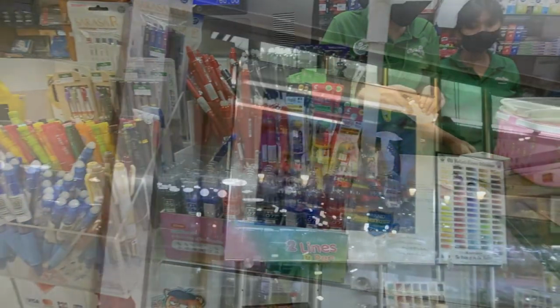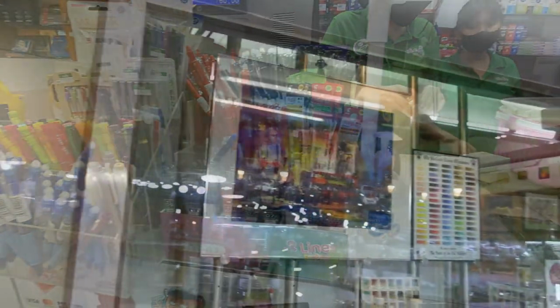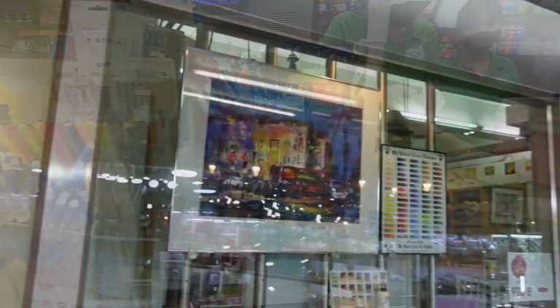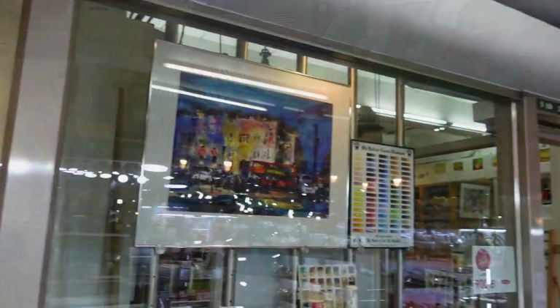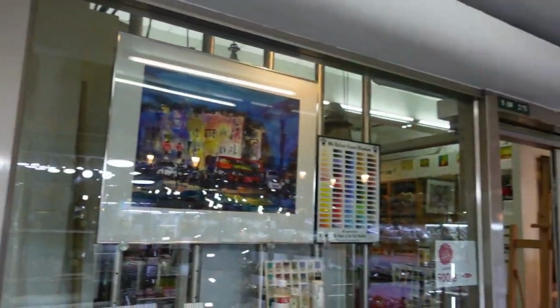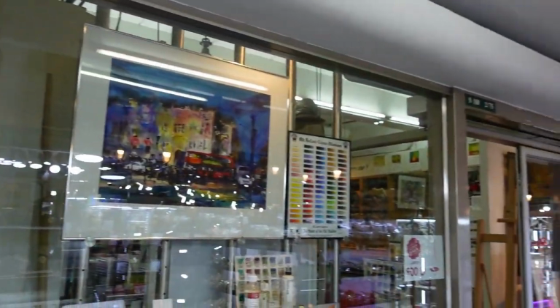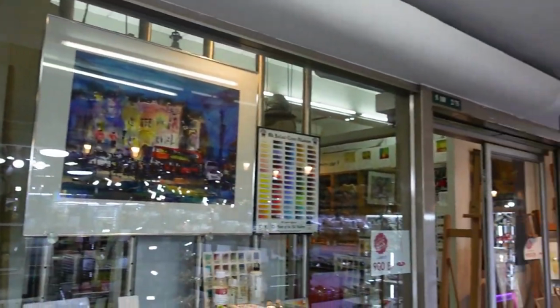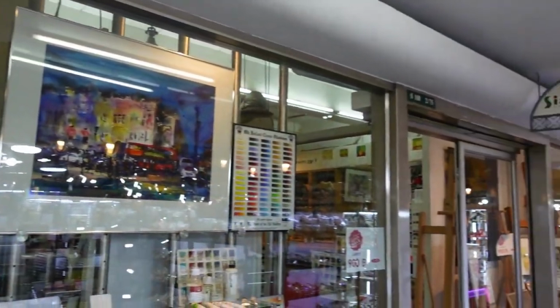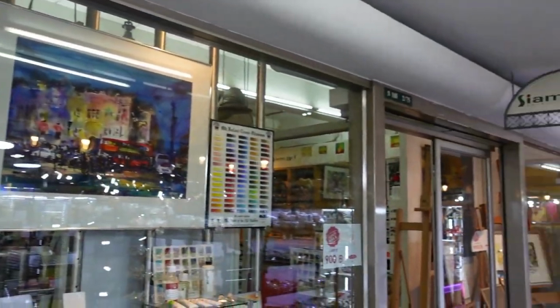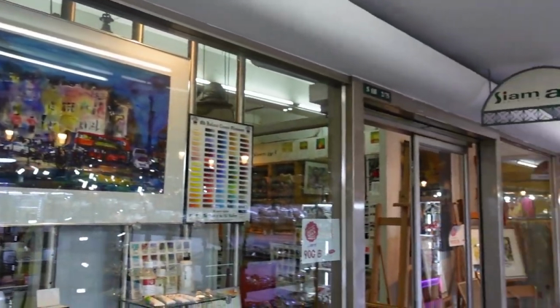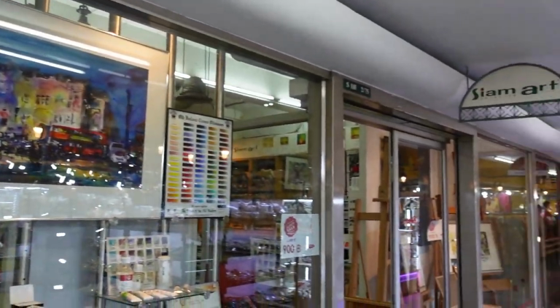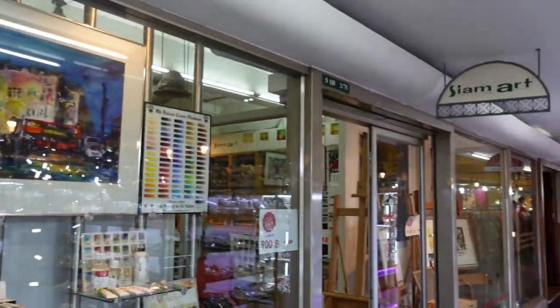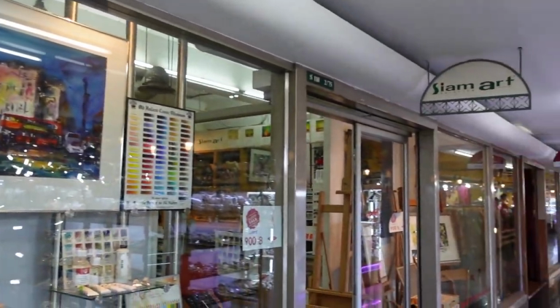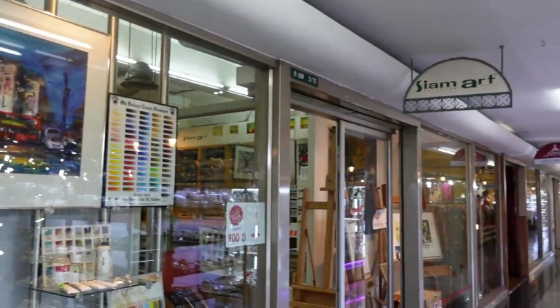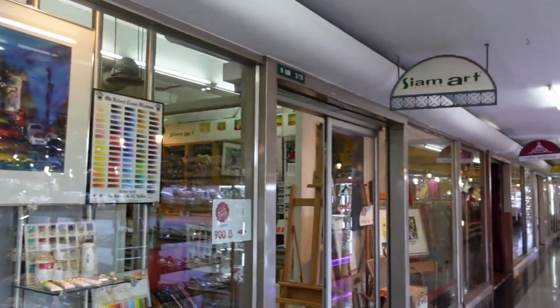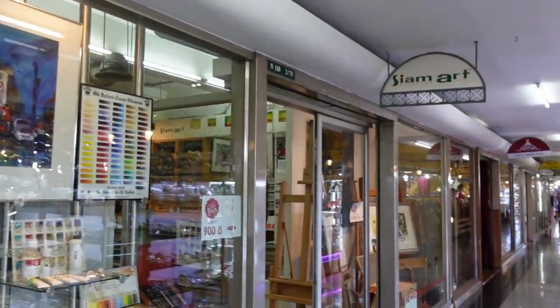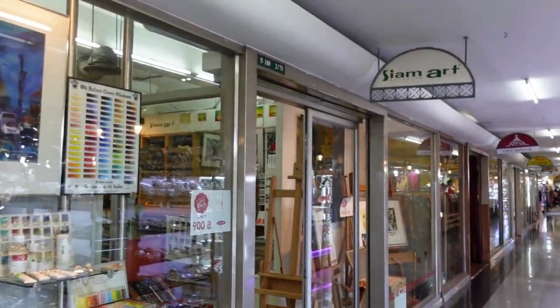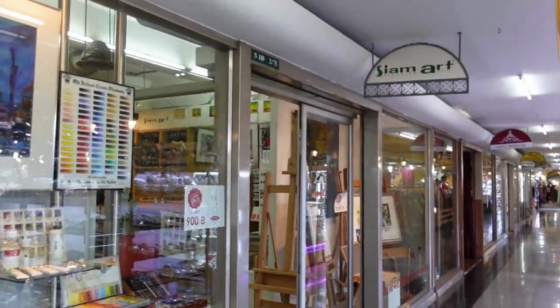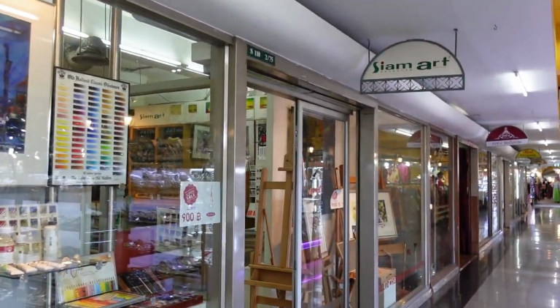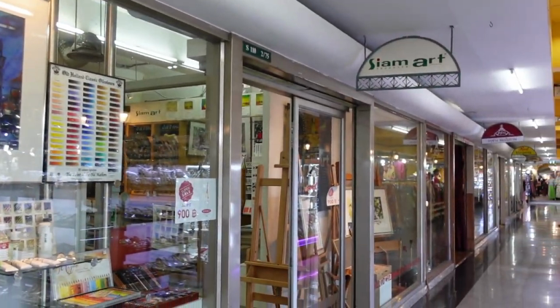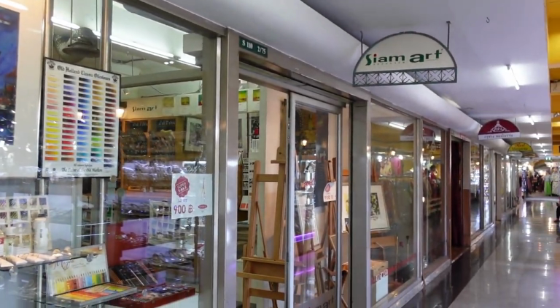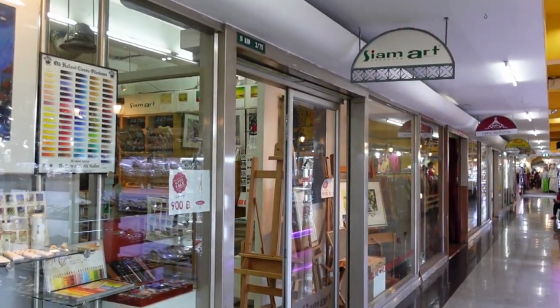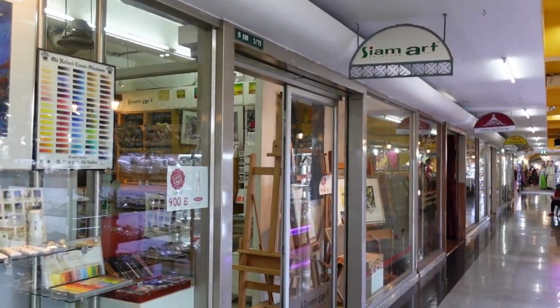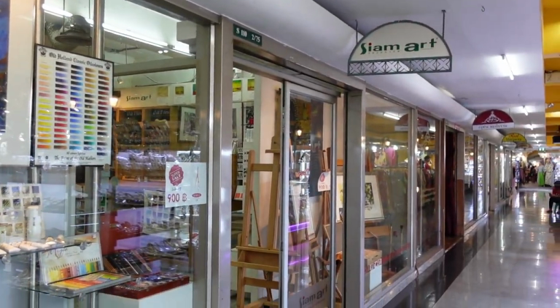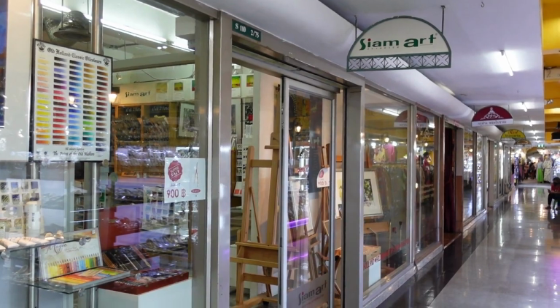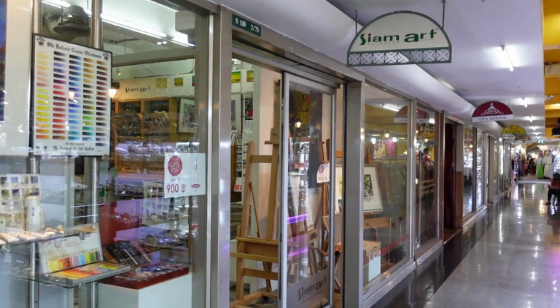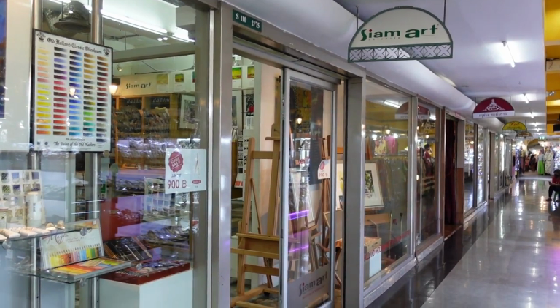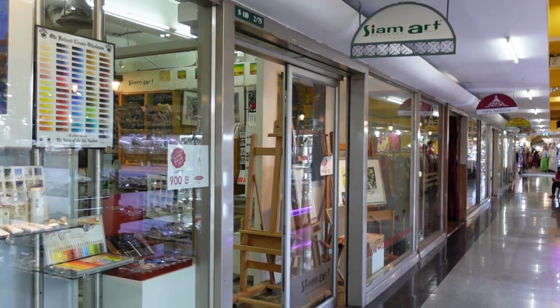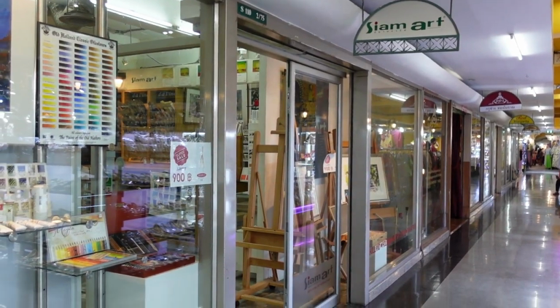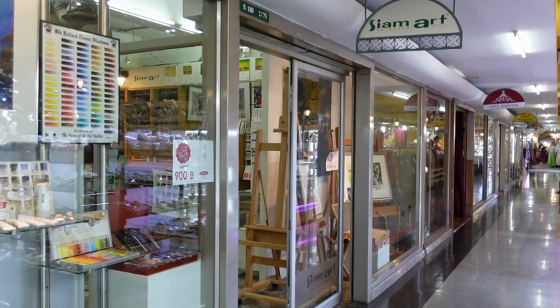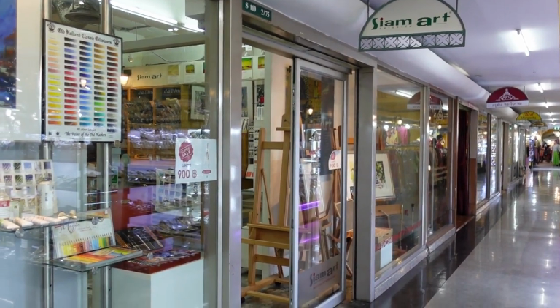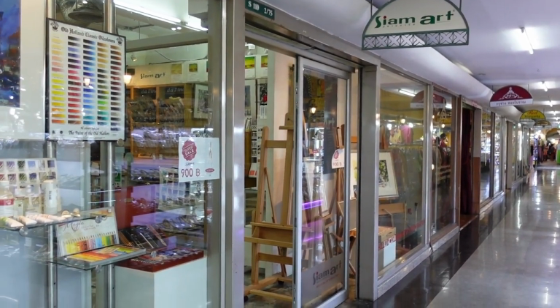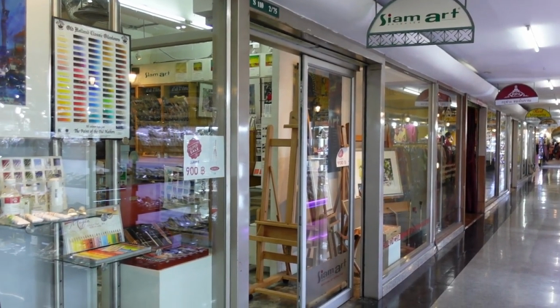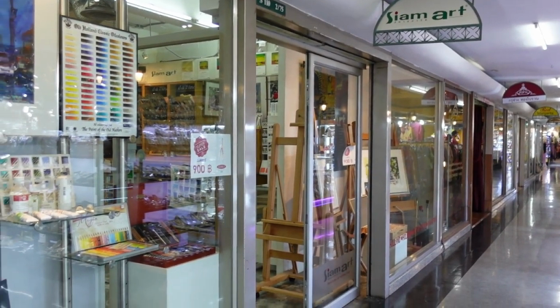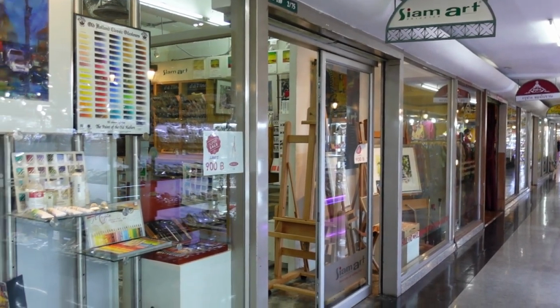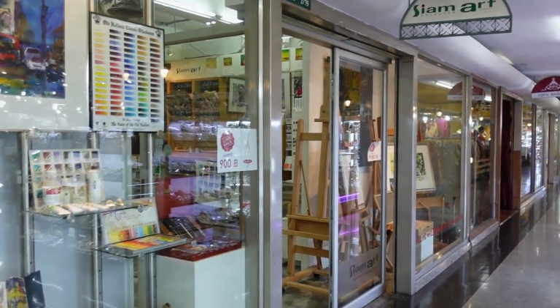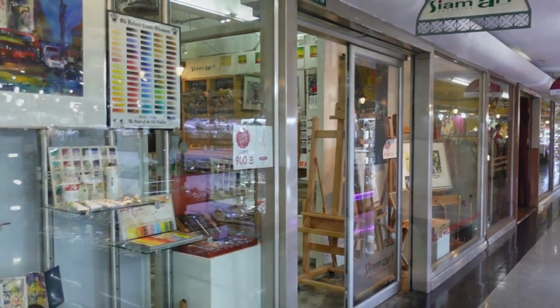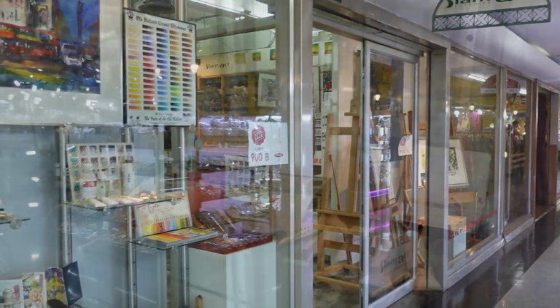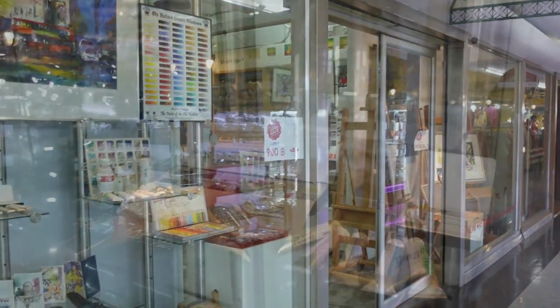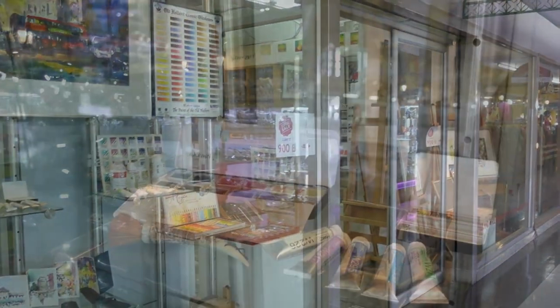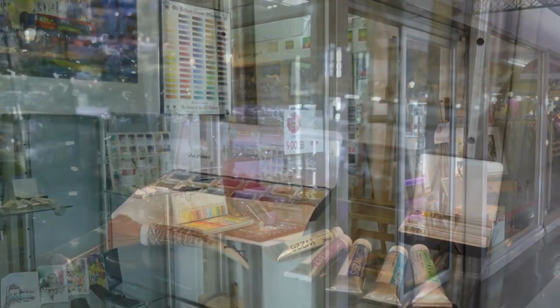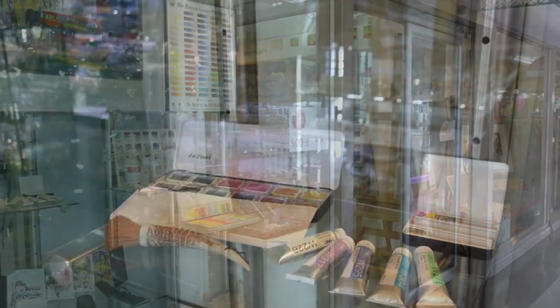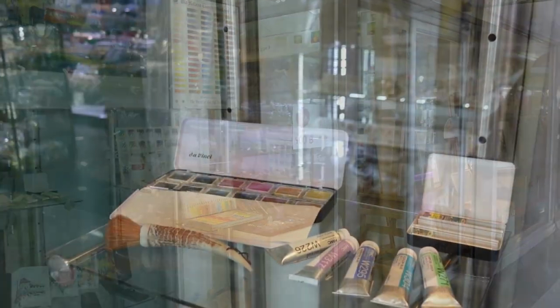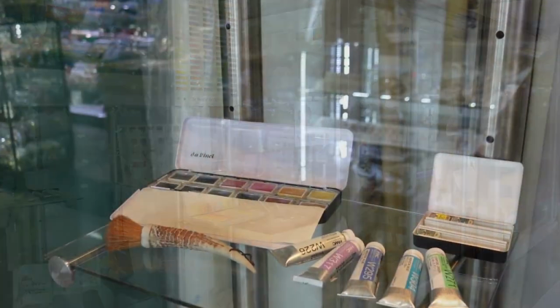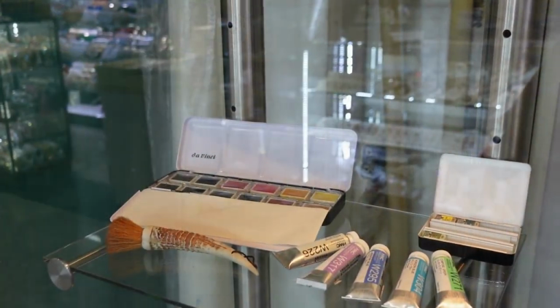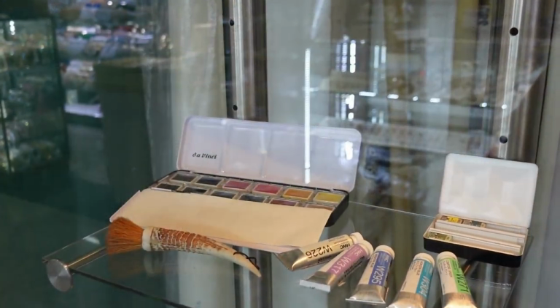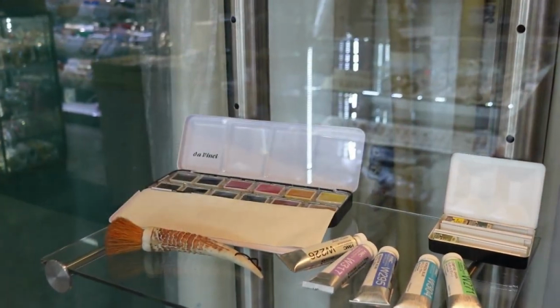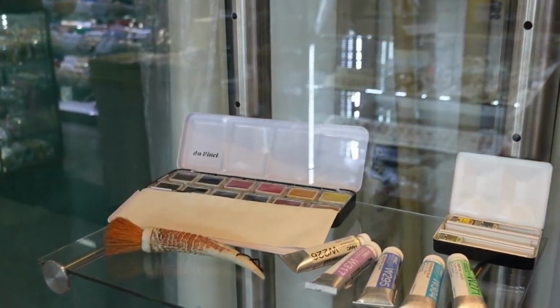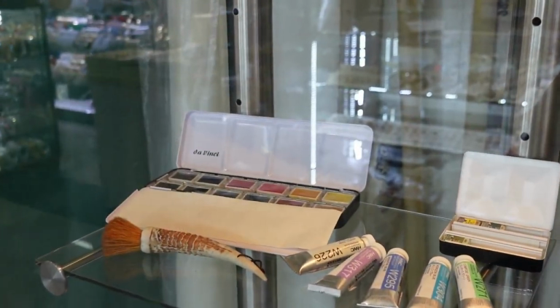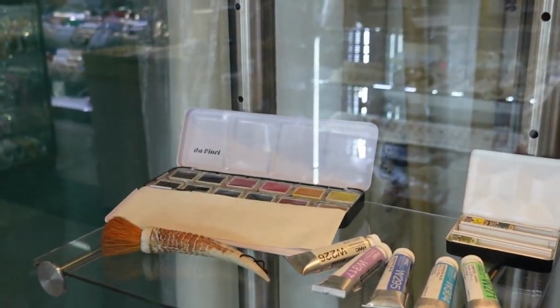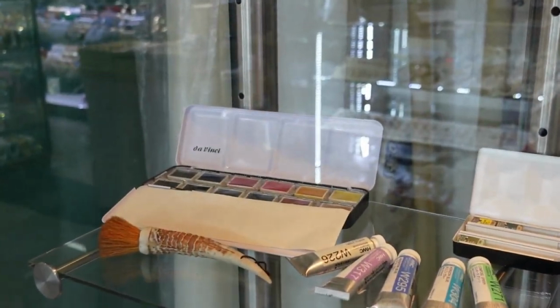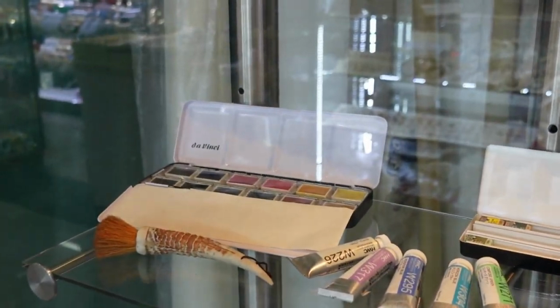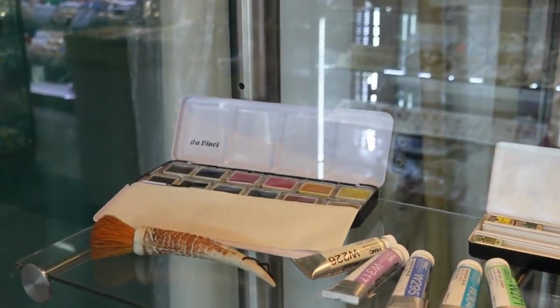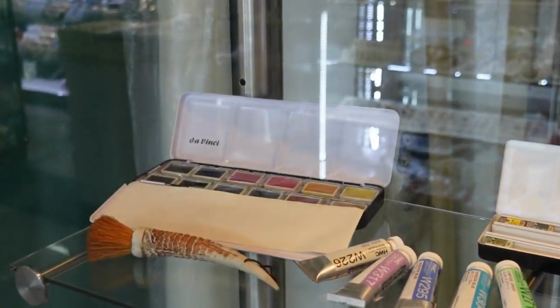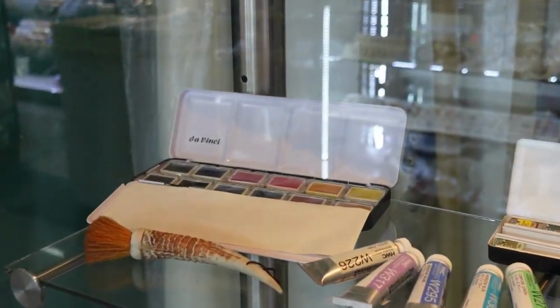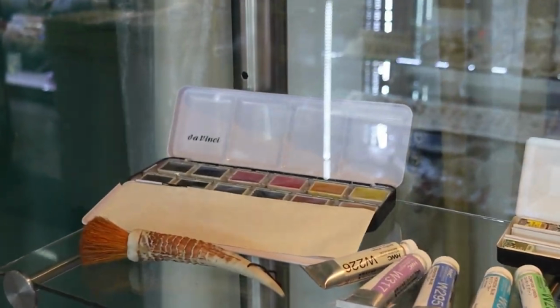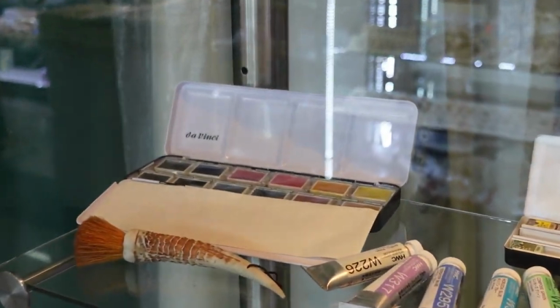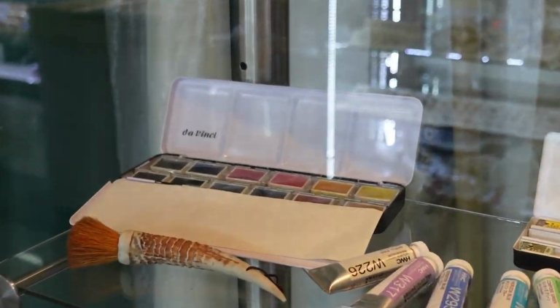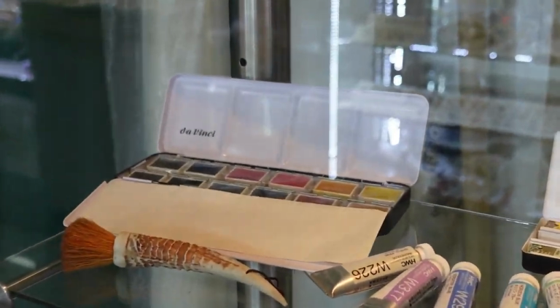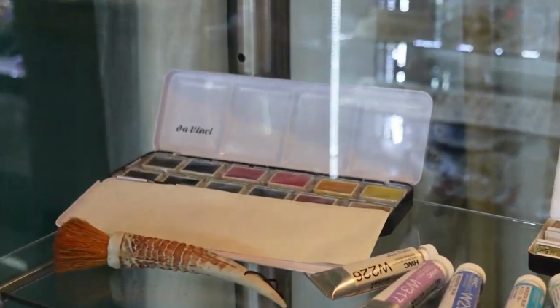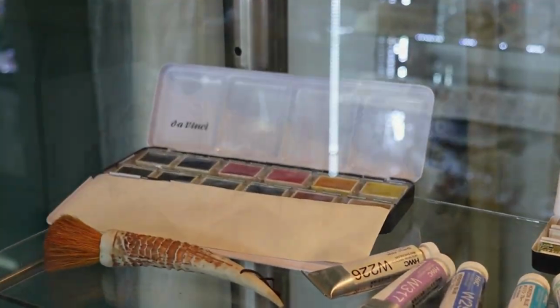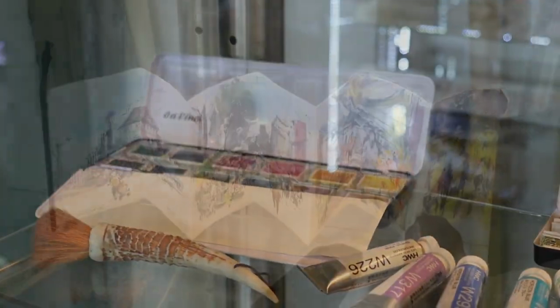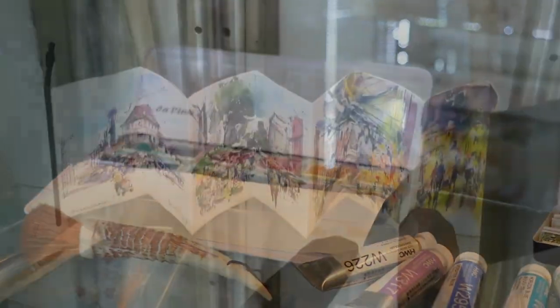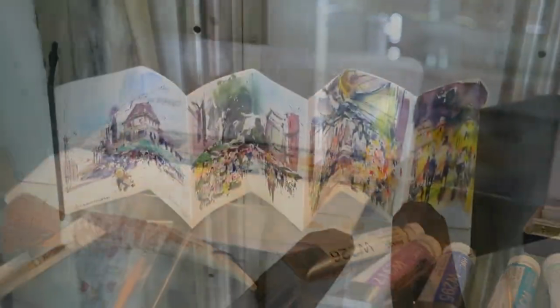Our last shop is Sam Art, also located at the Old Samian mall. It's a nice shop with lots of imported items.